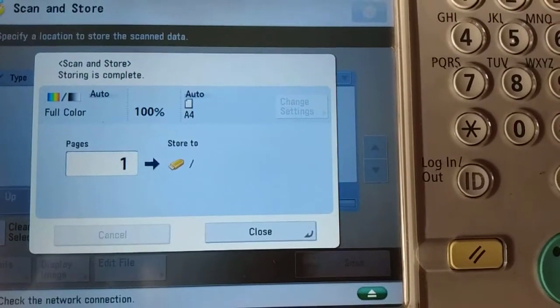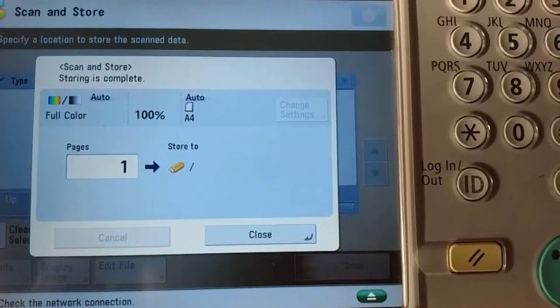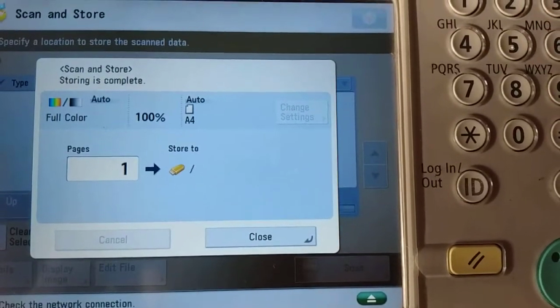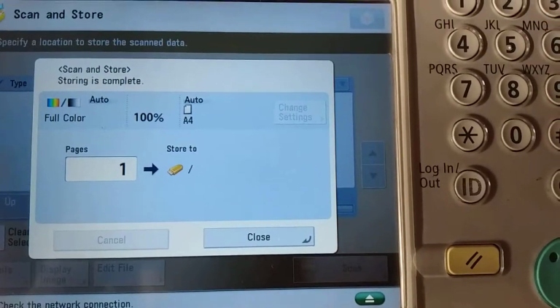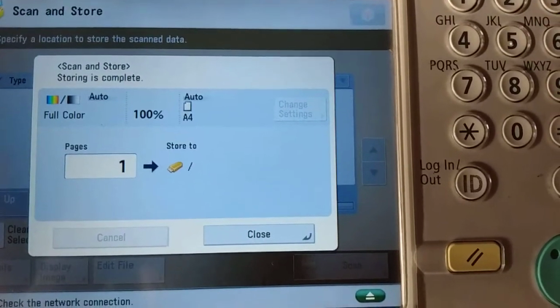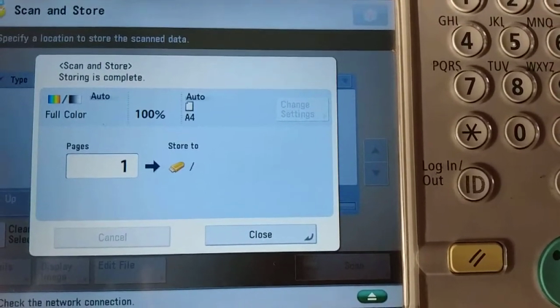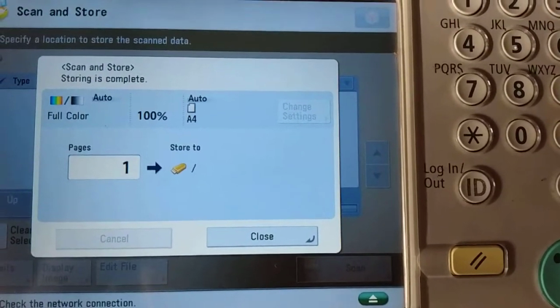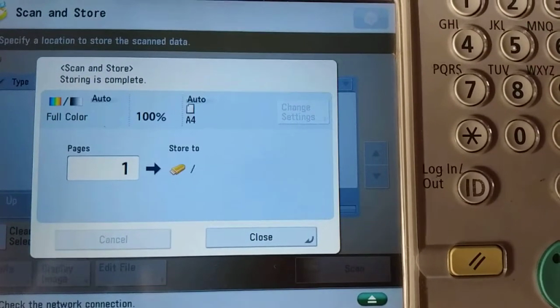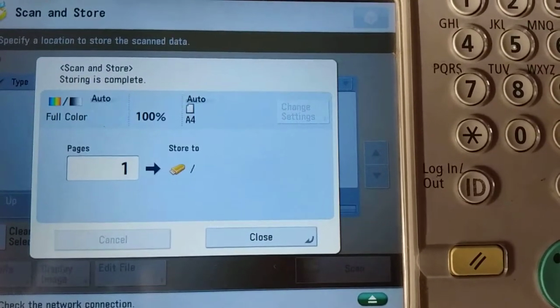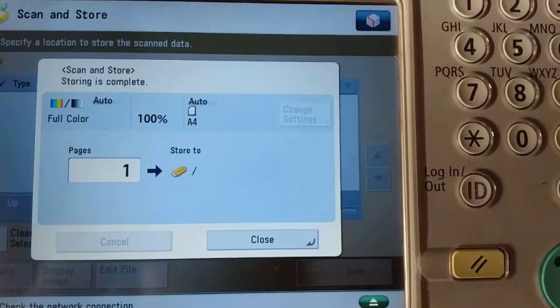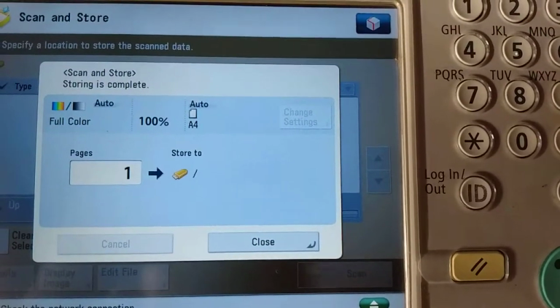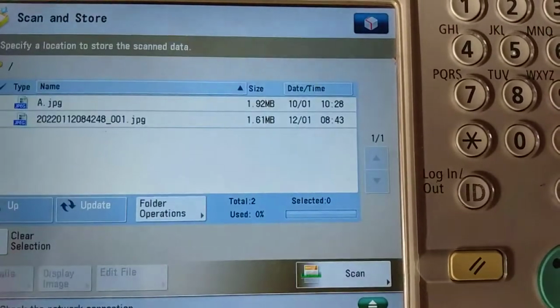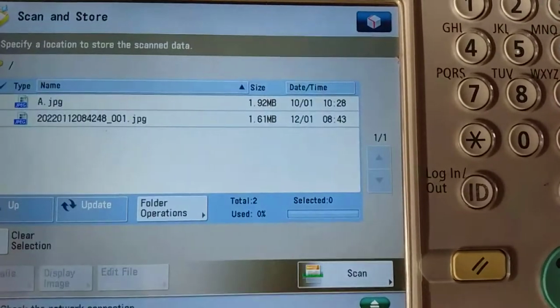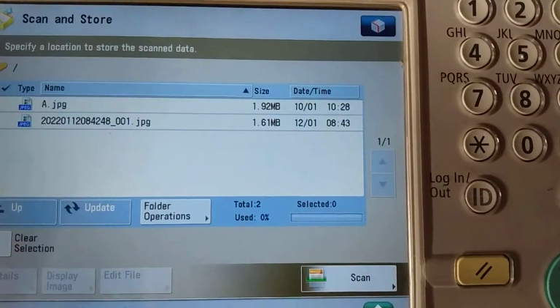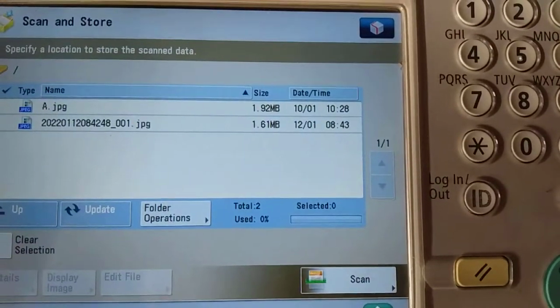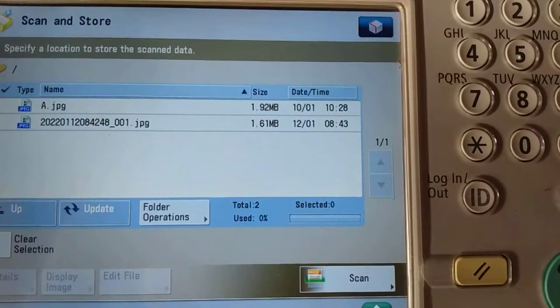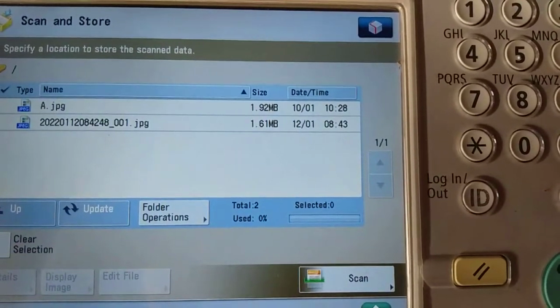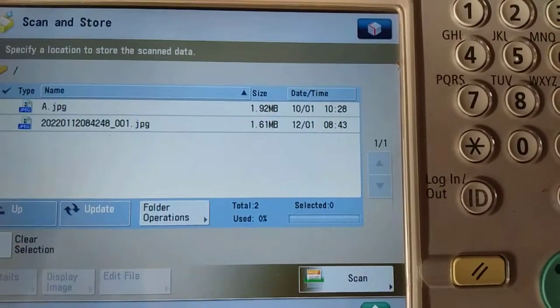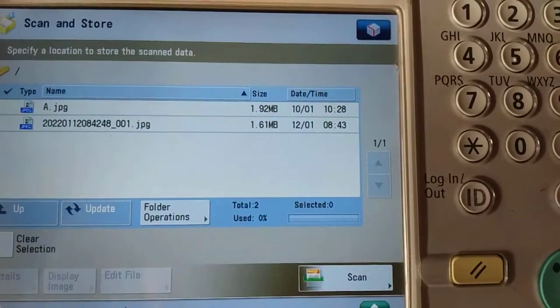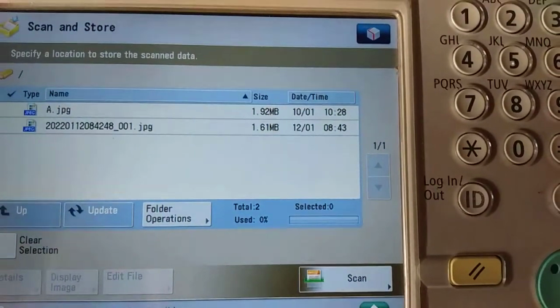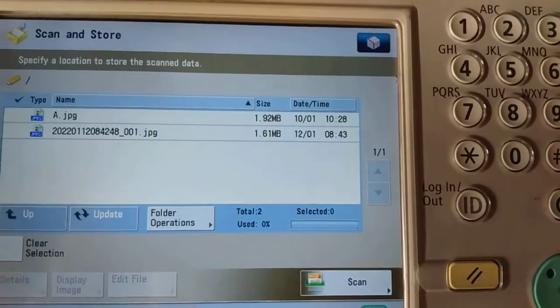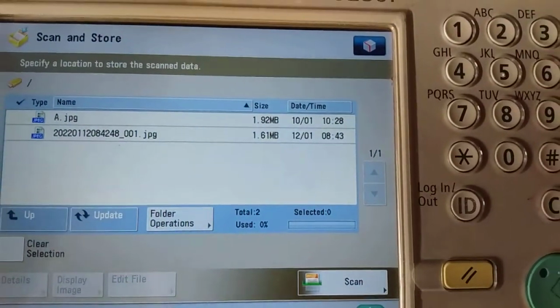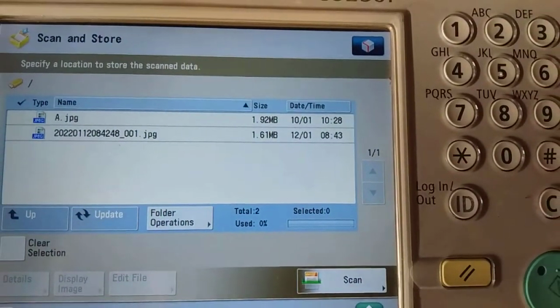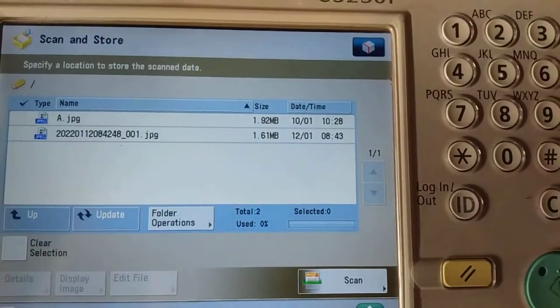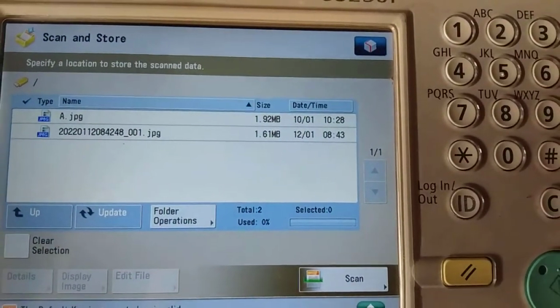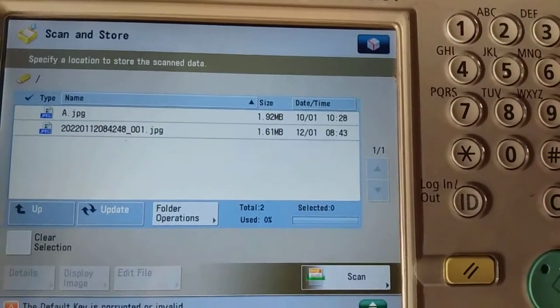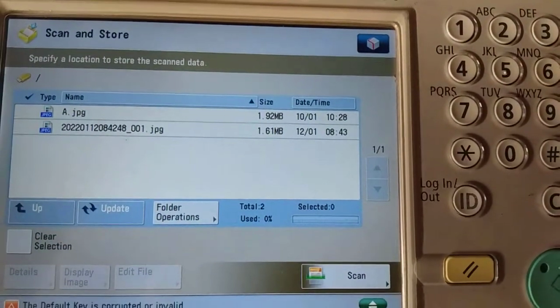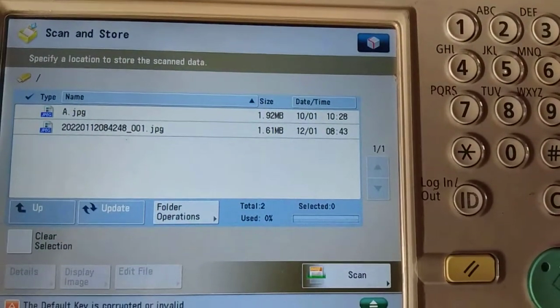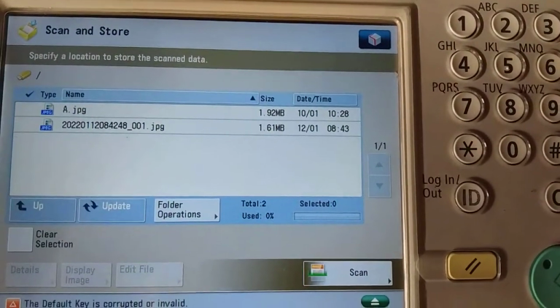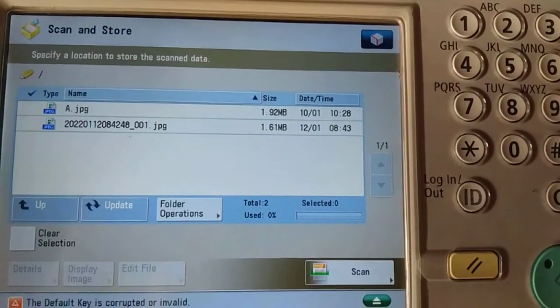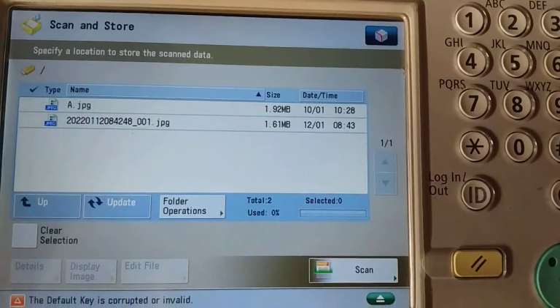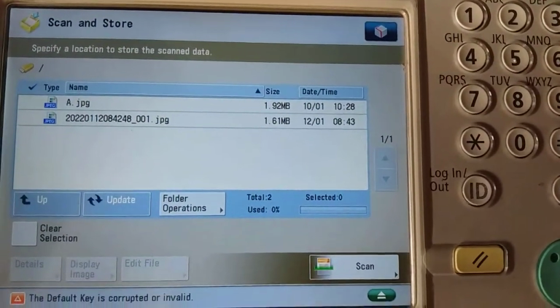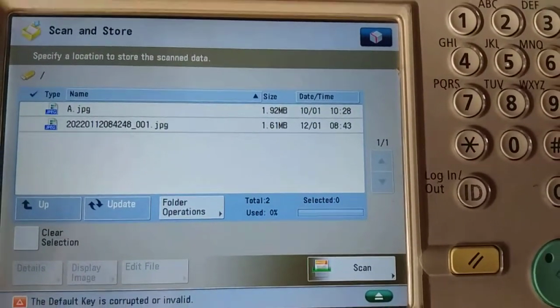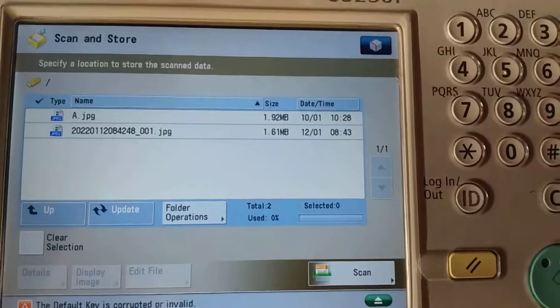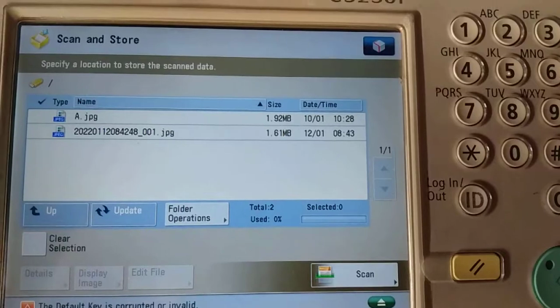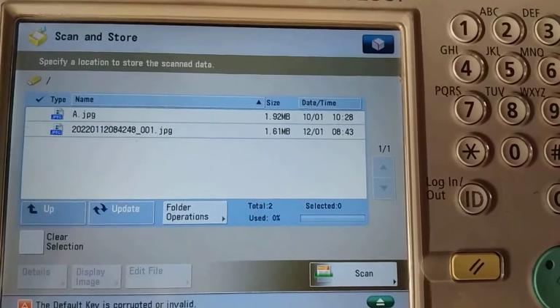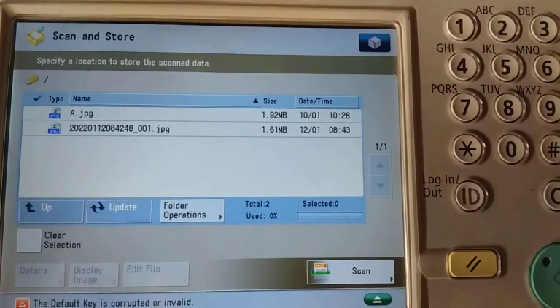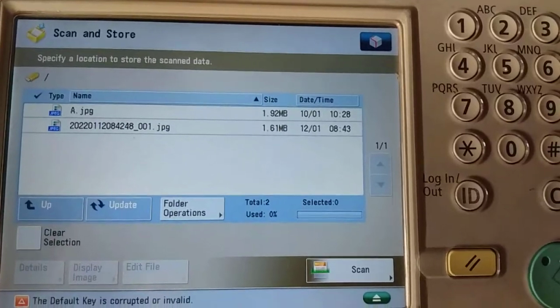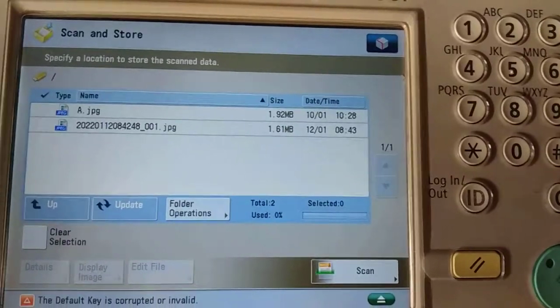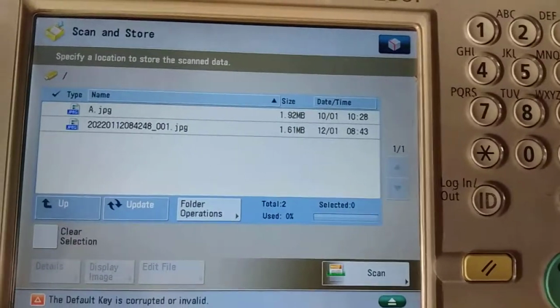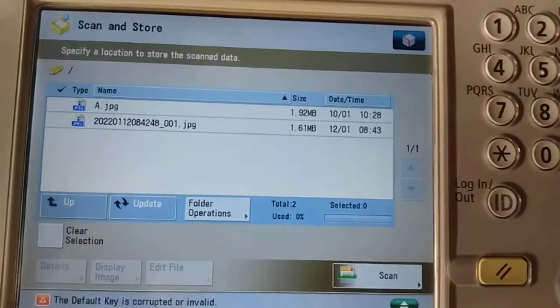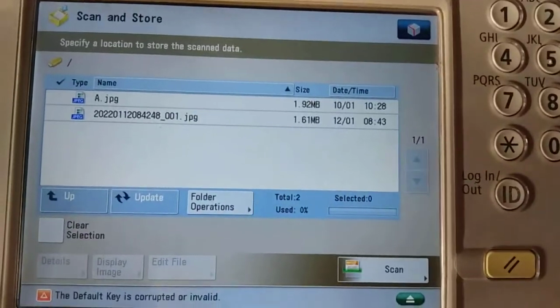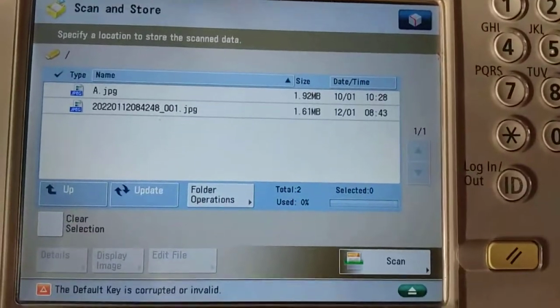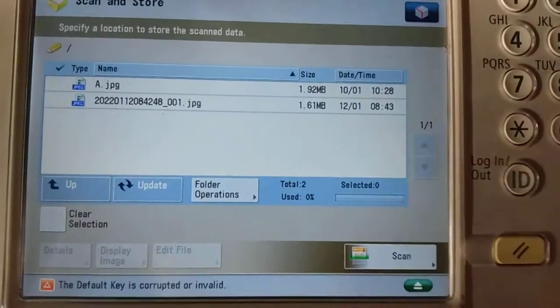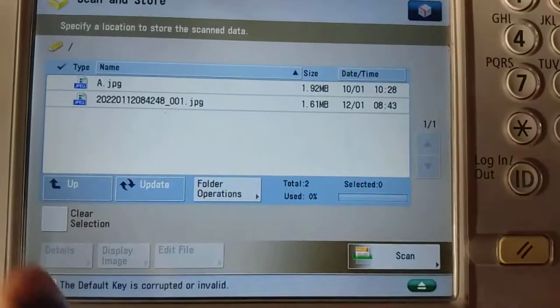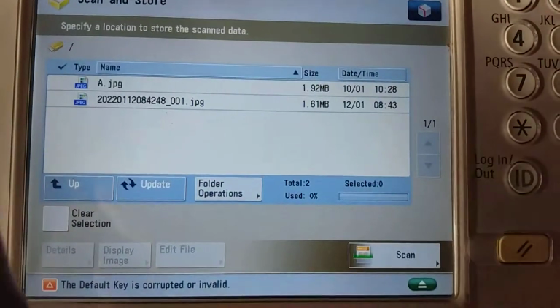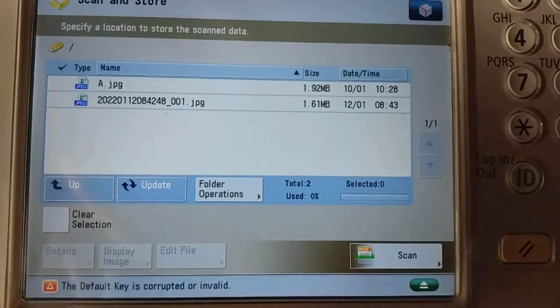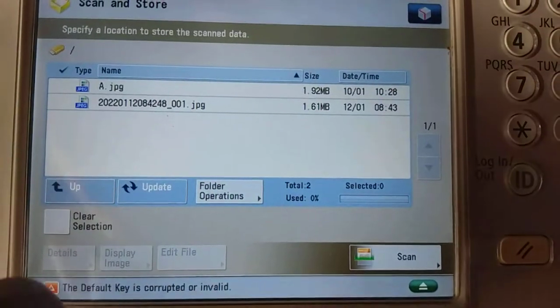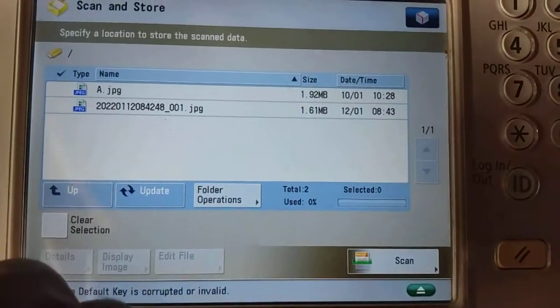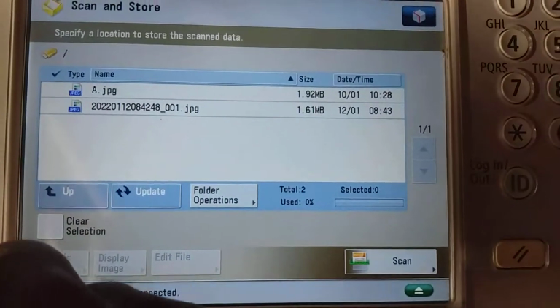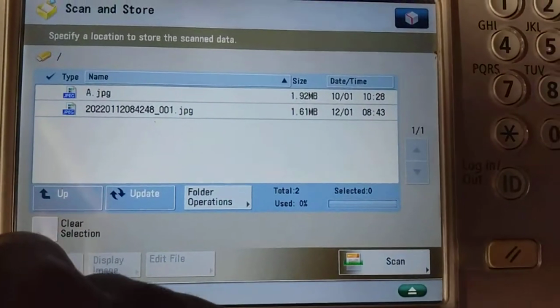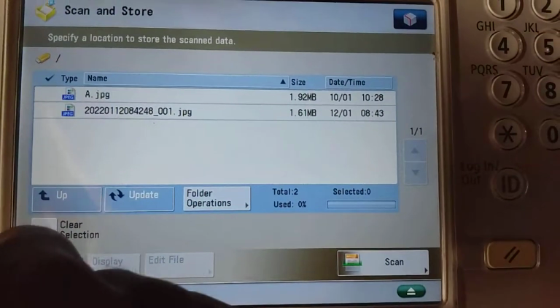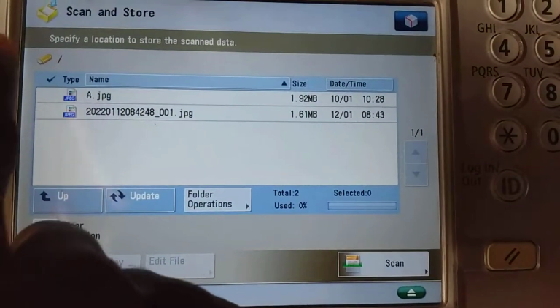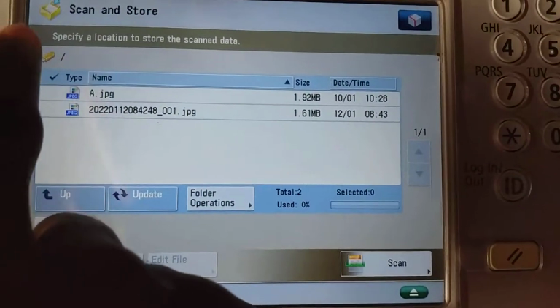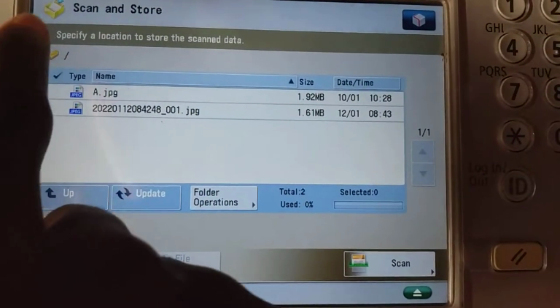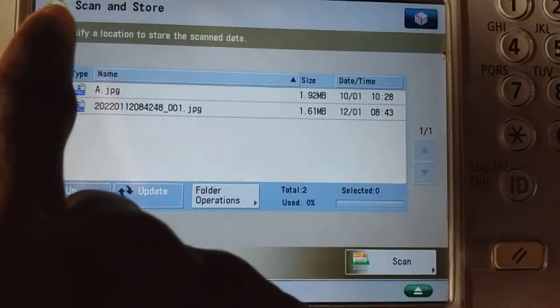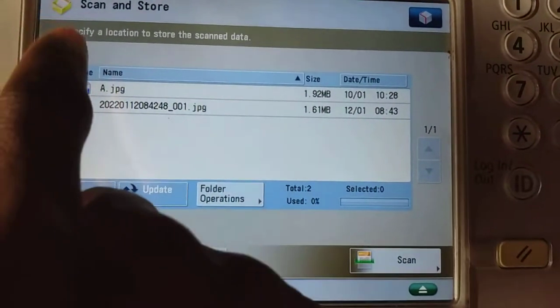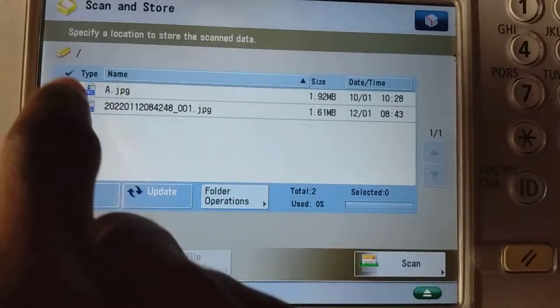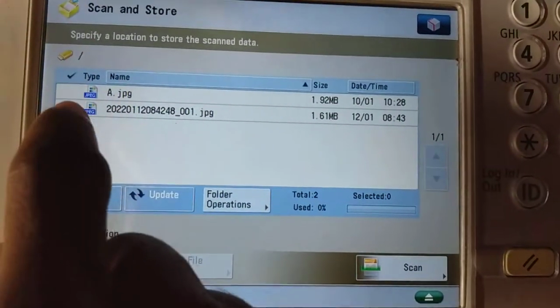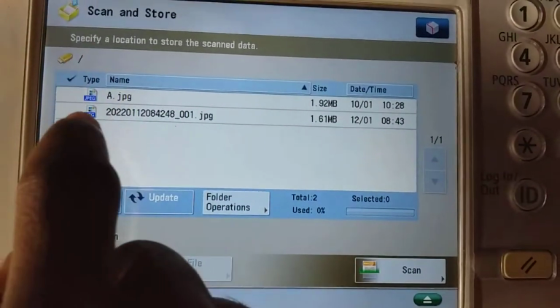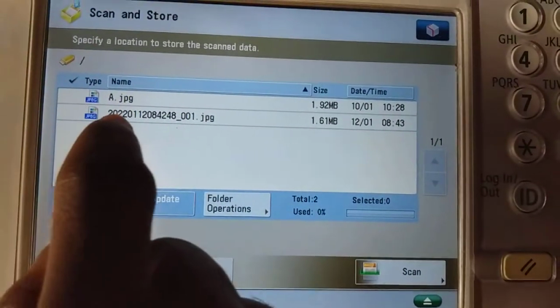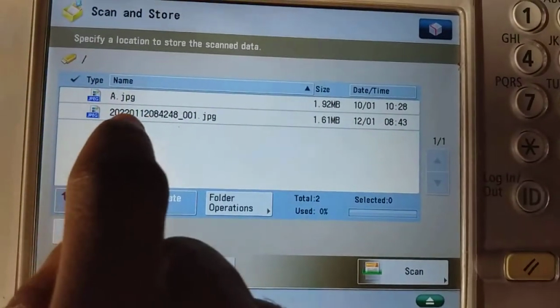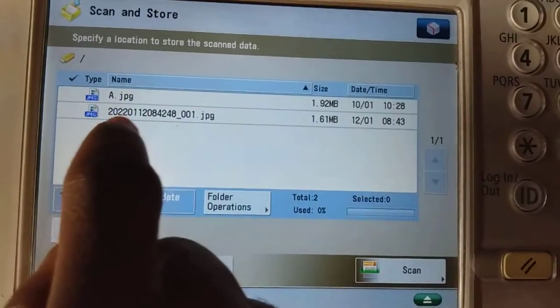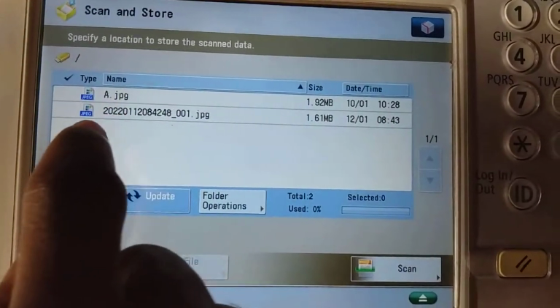Storing is complete, which means that our scanning is done. As you can see, this is the file here.